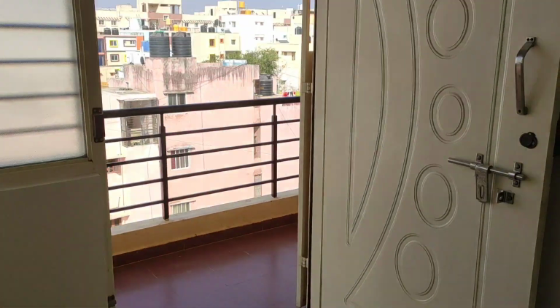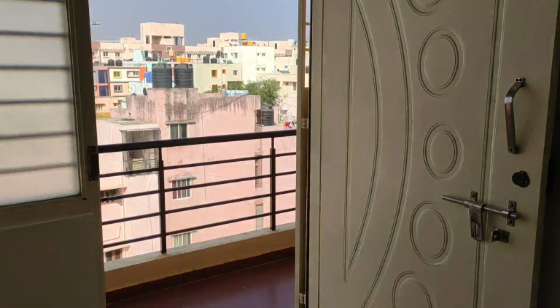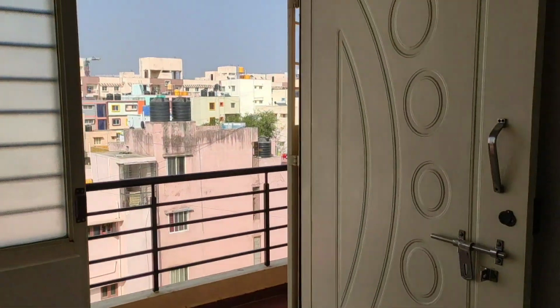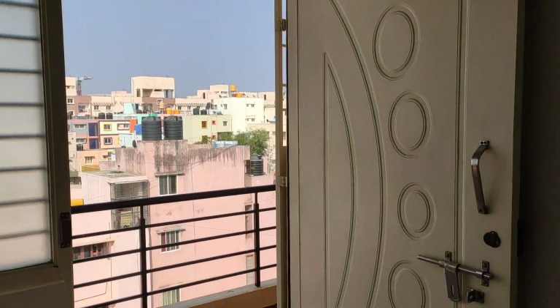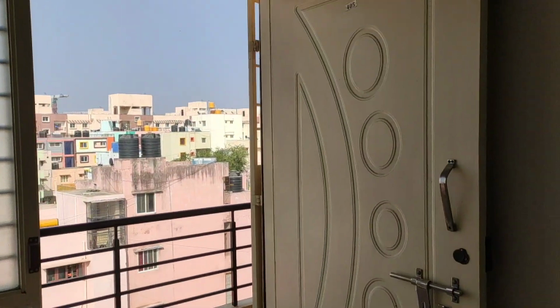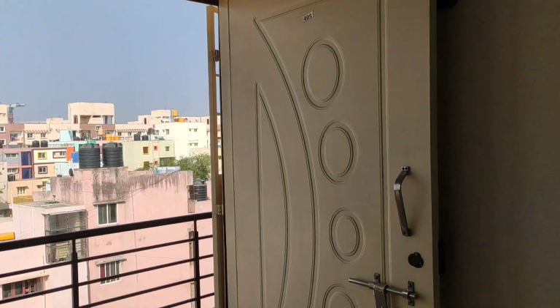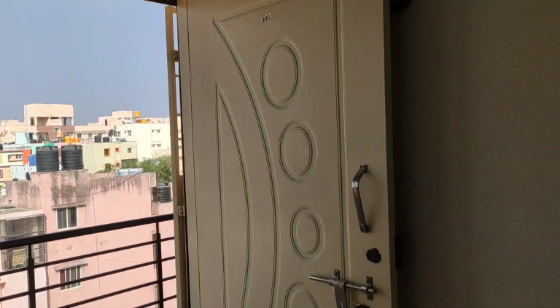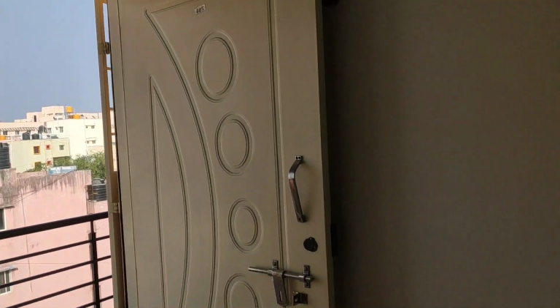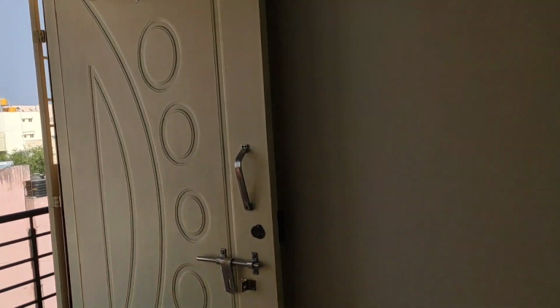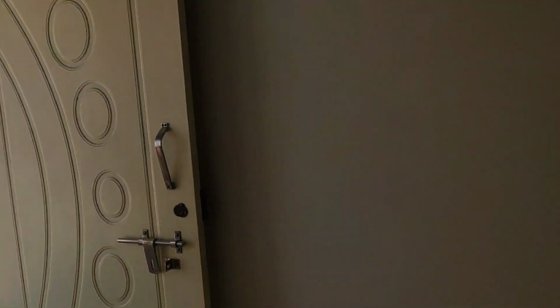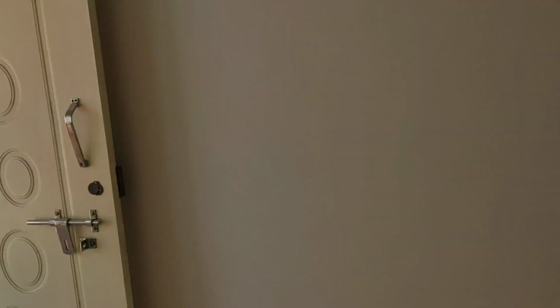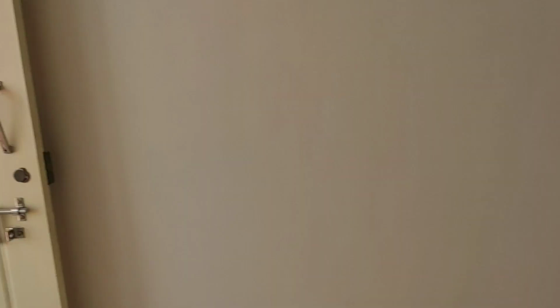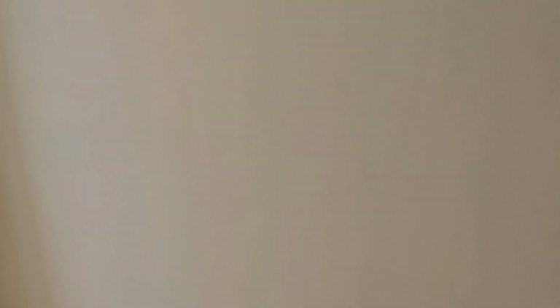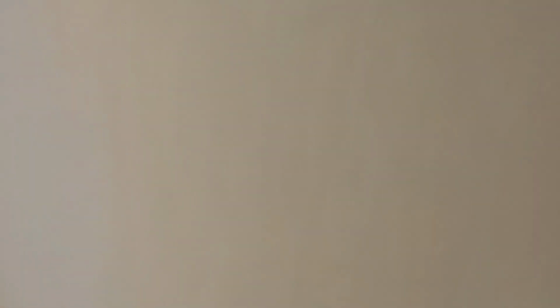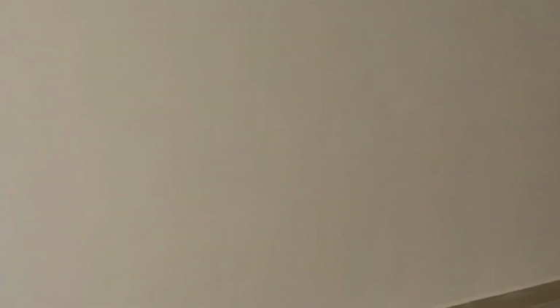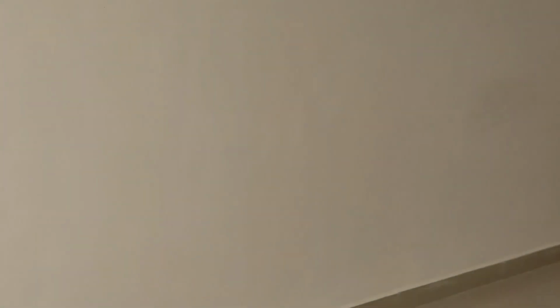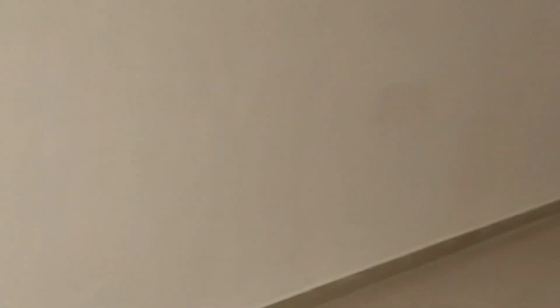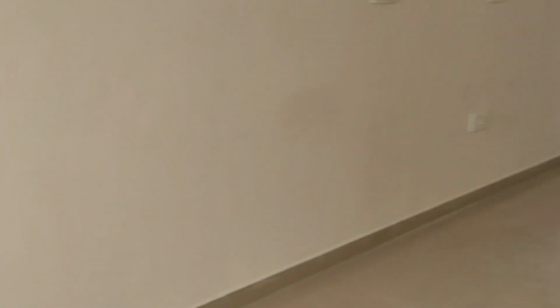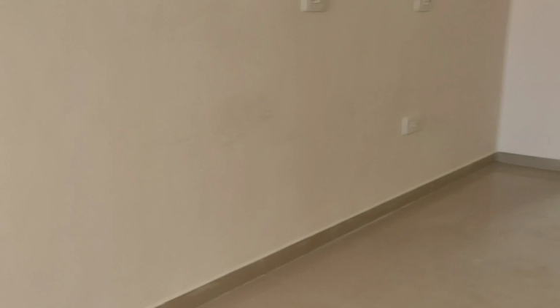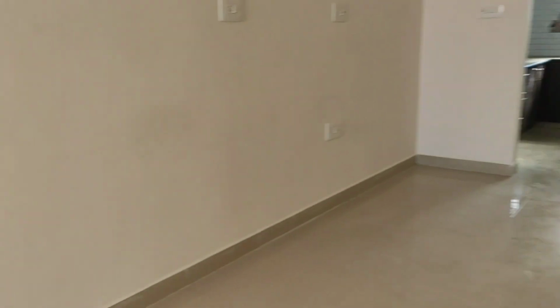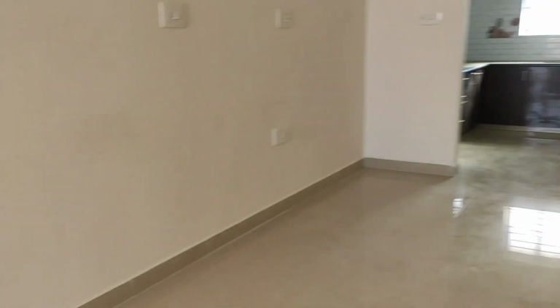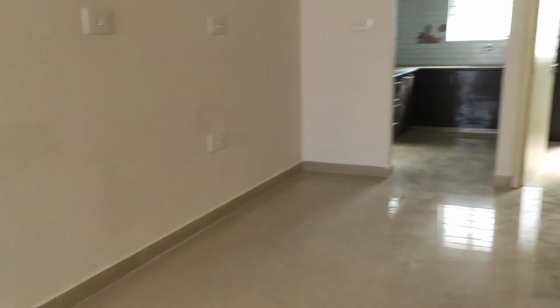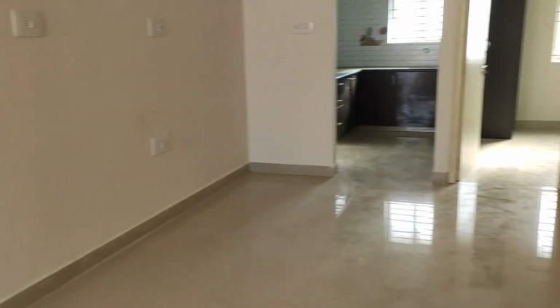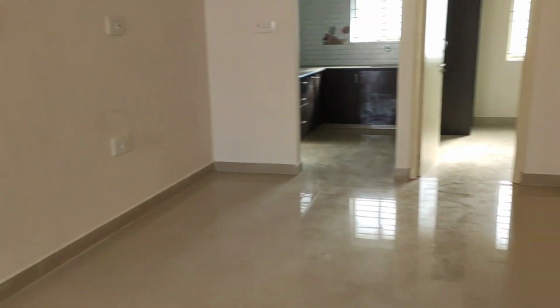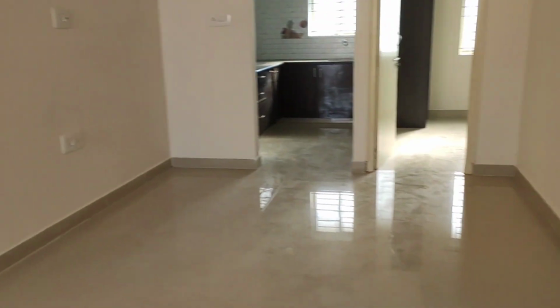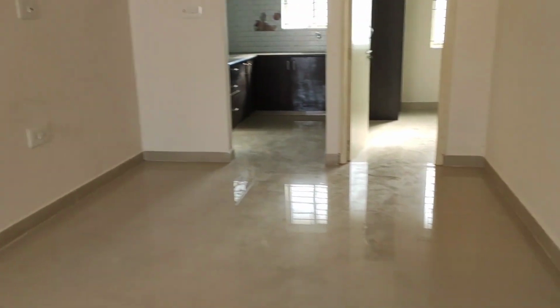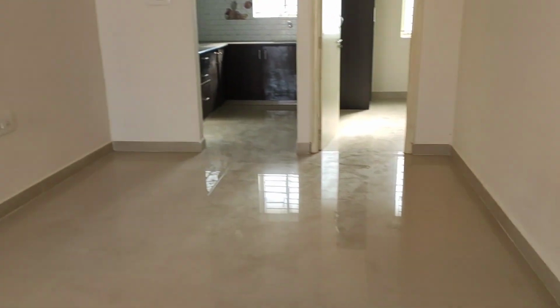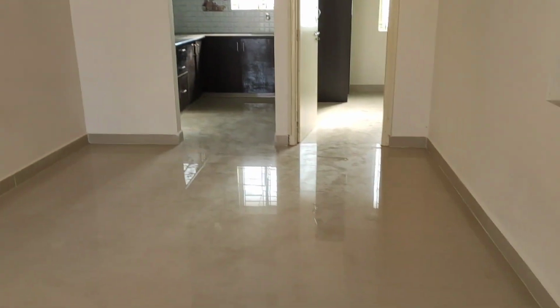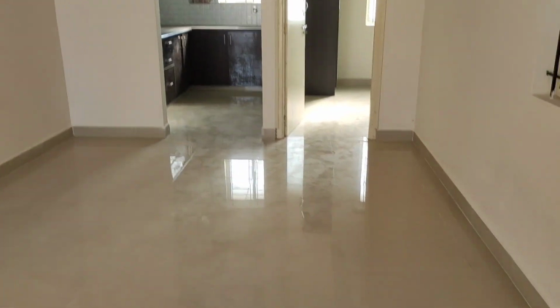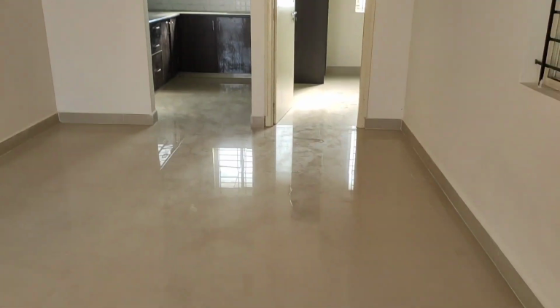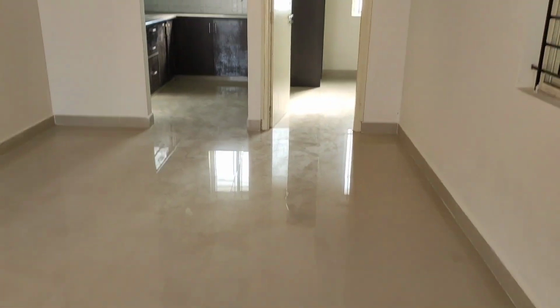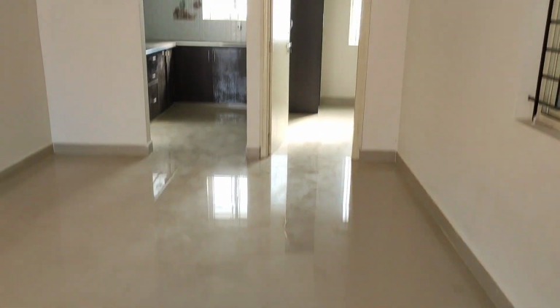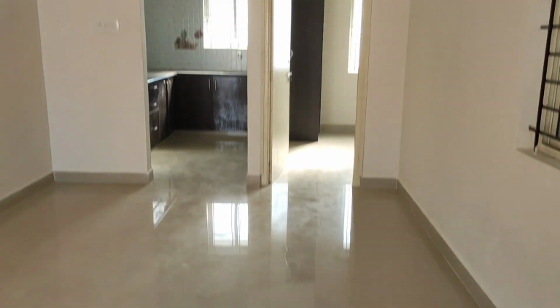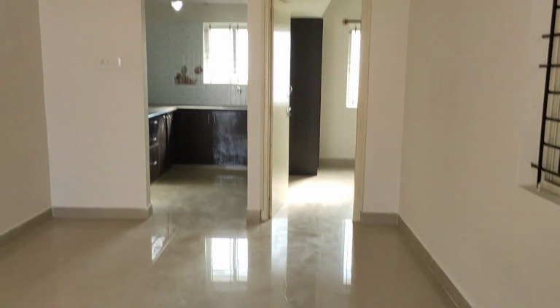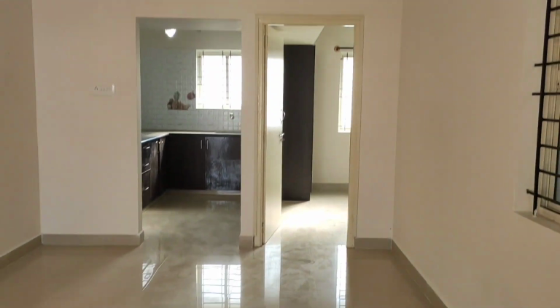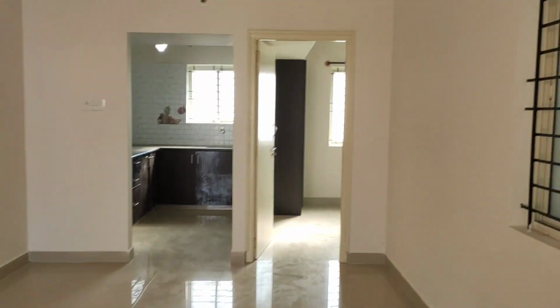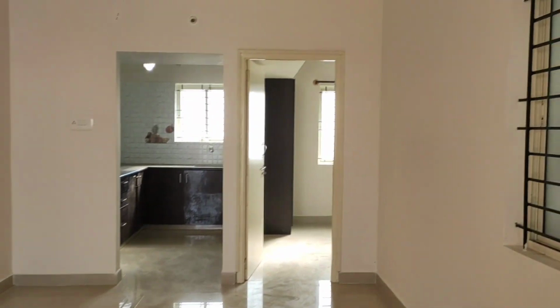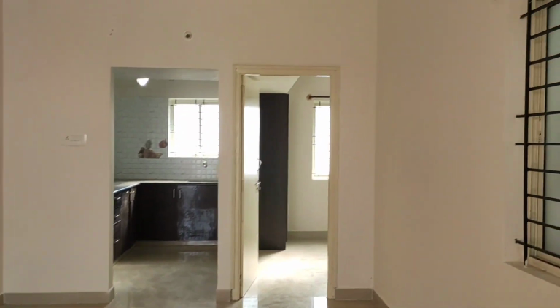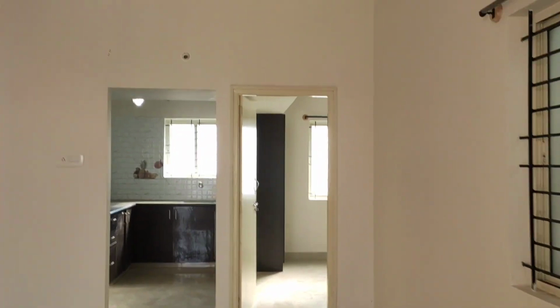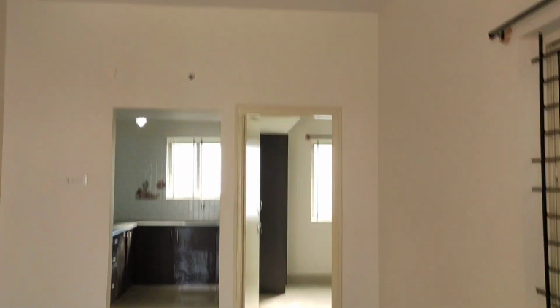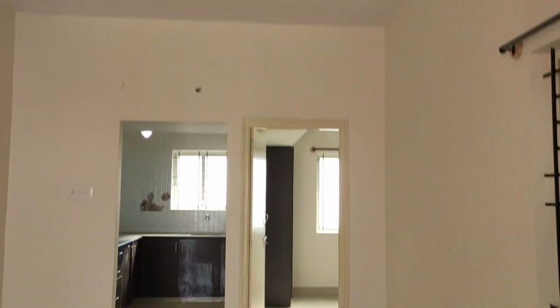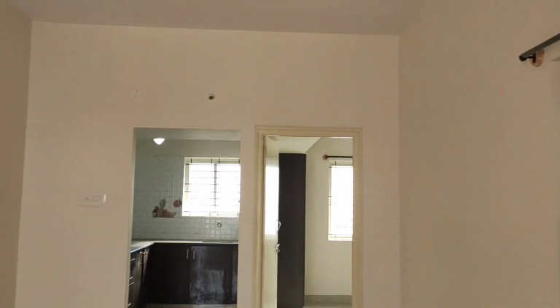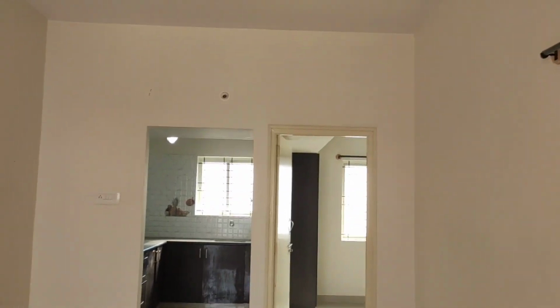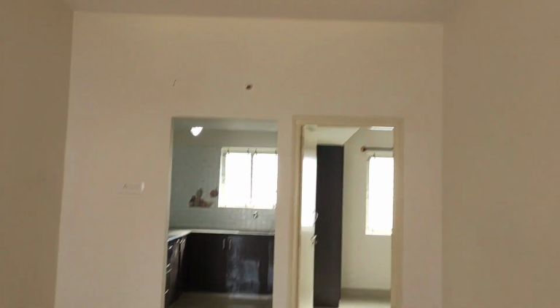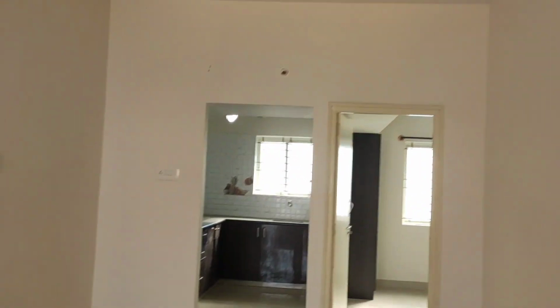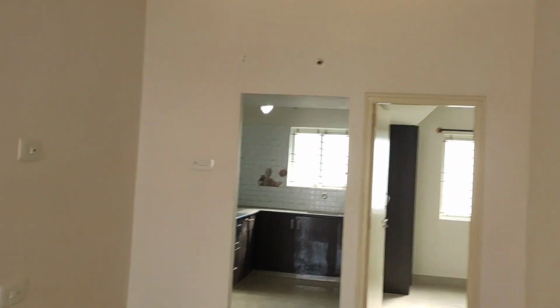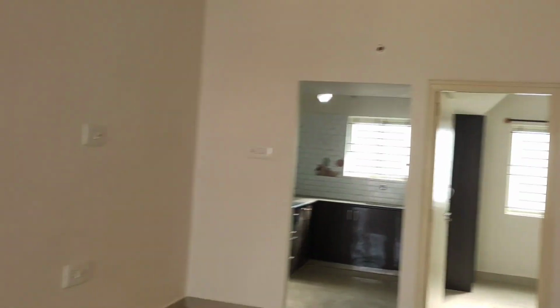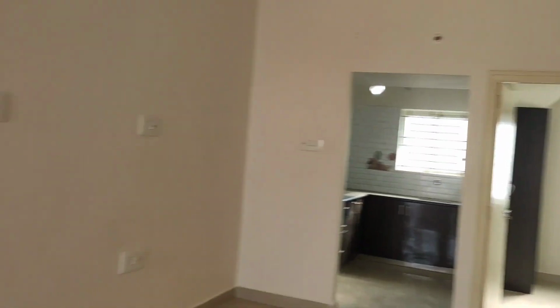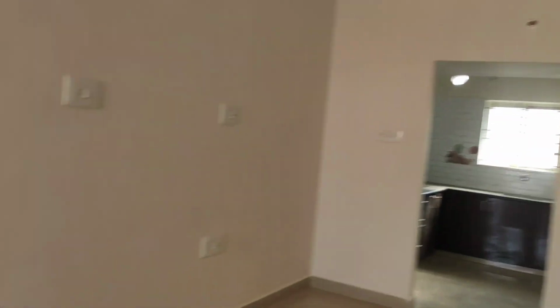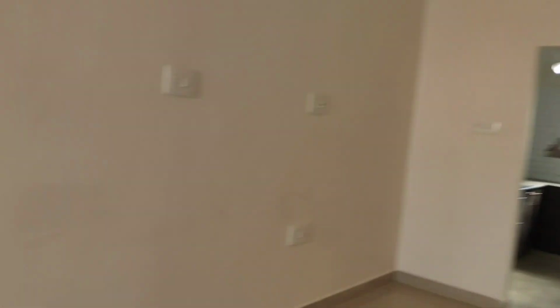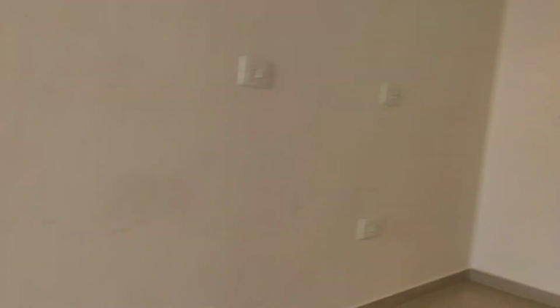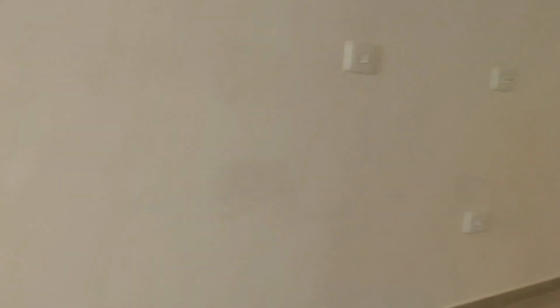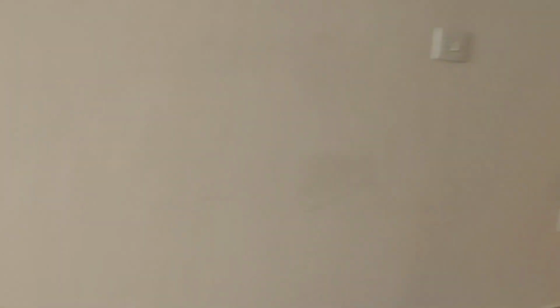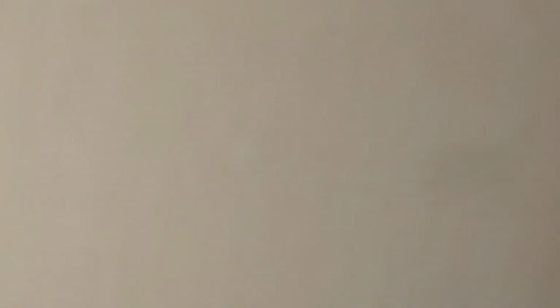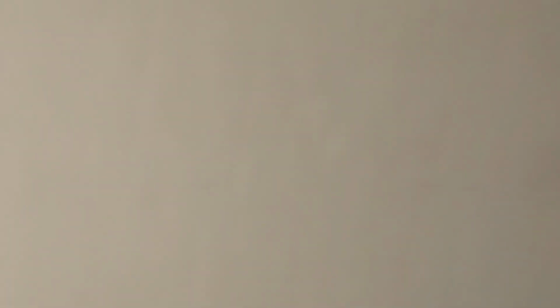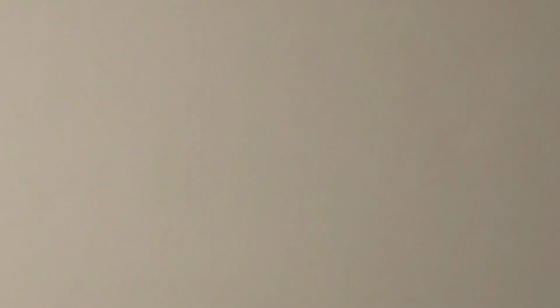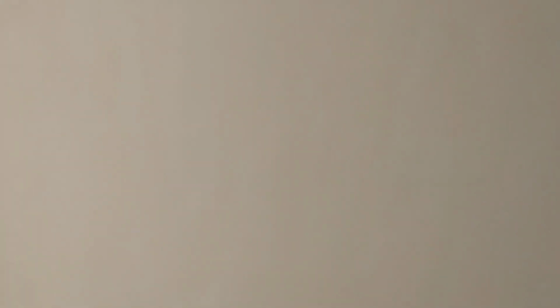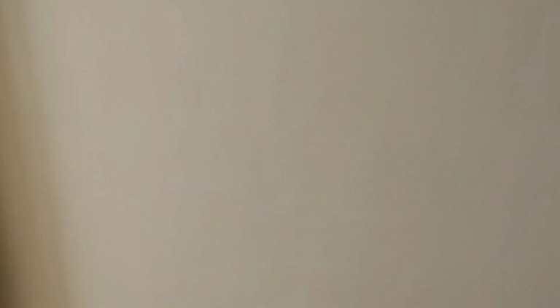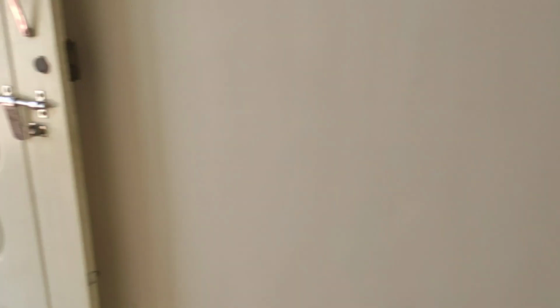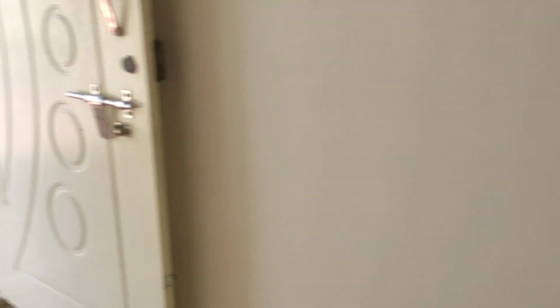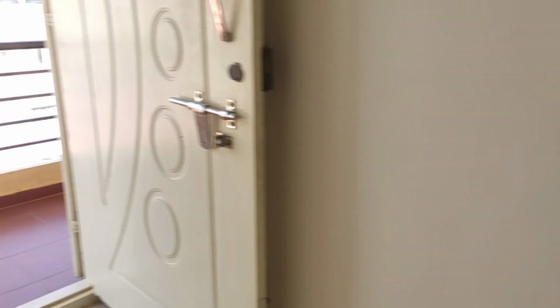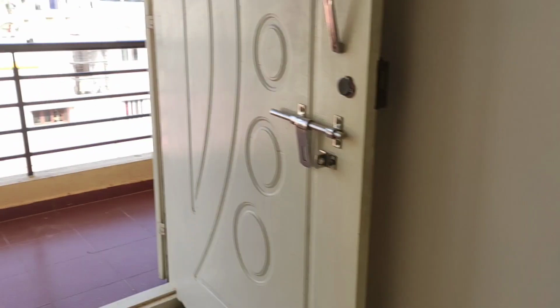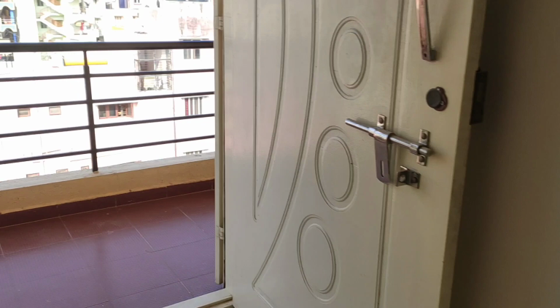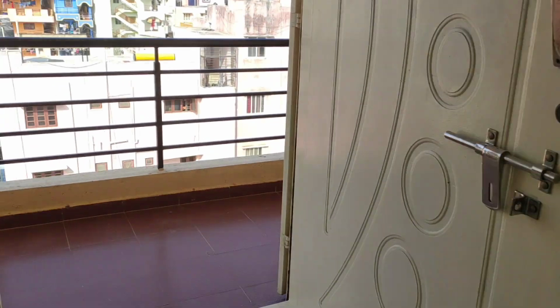The flat is quite good and ready to occupy. If interested, please call me.